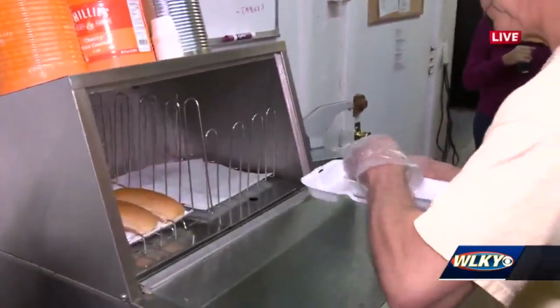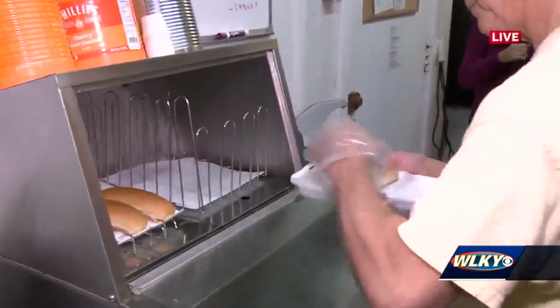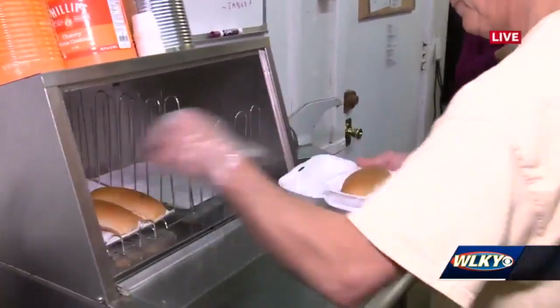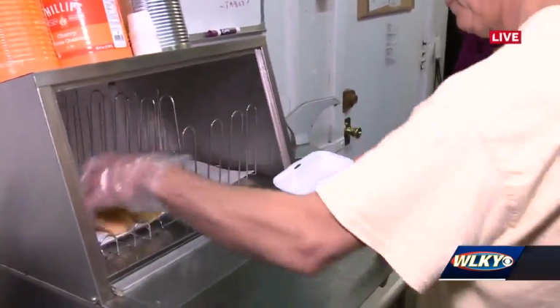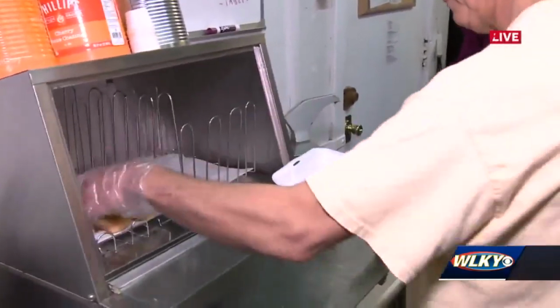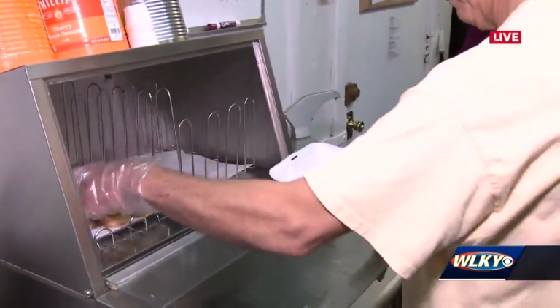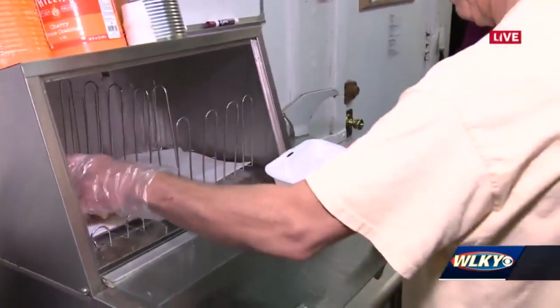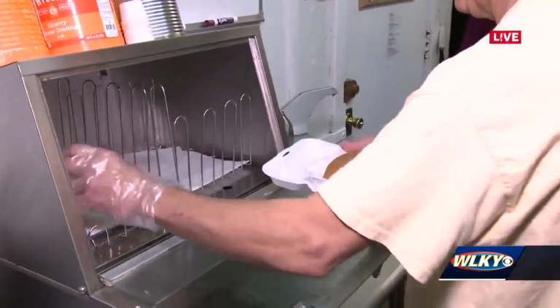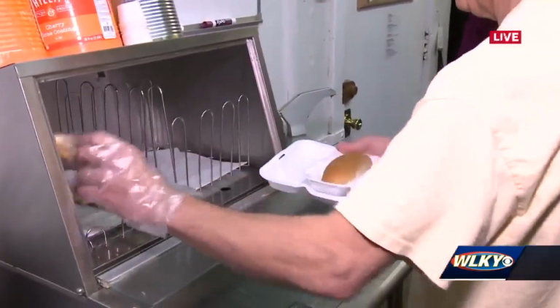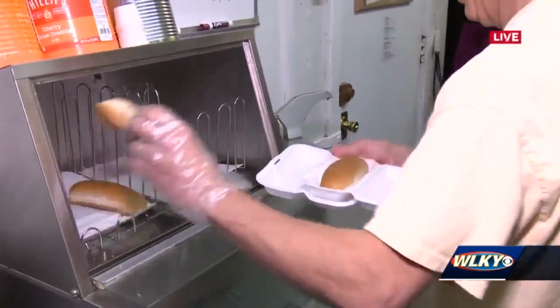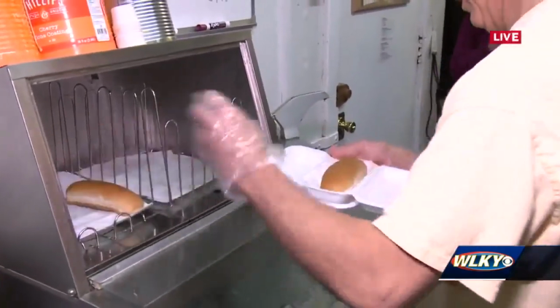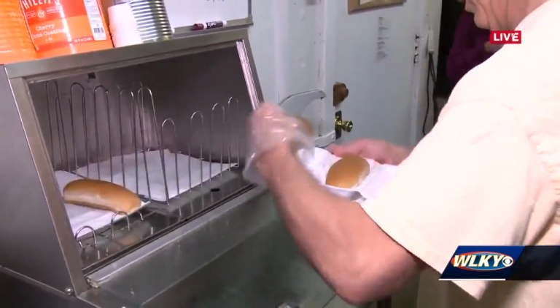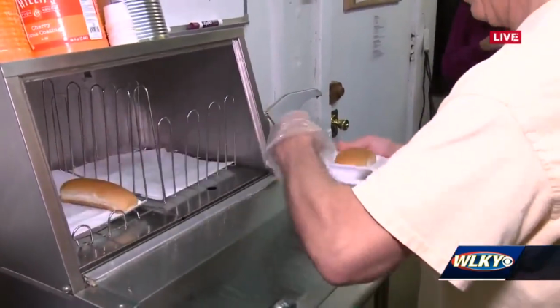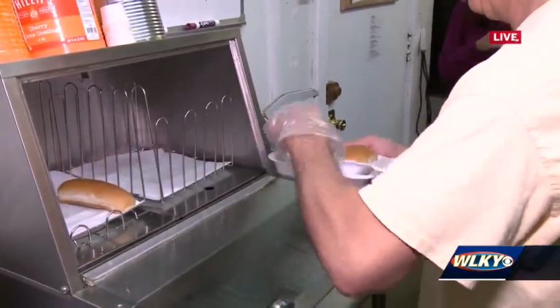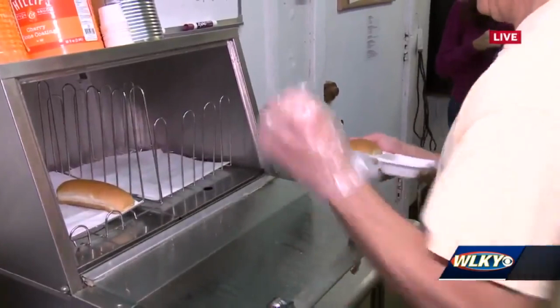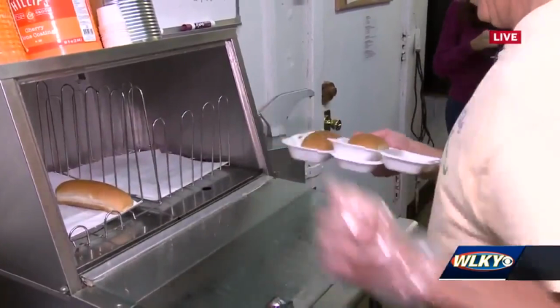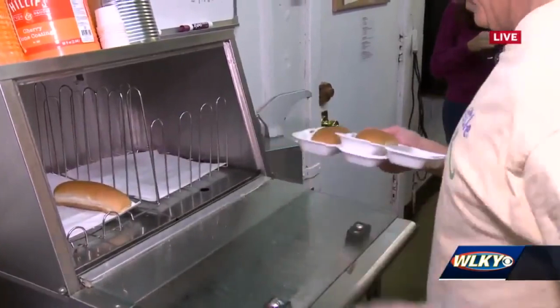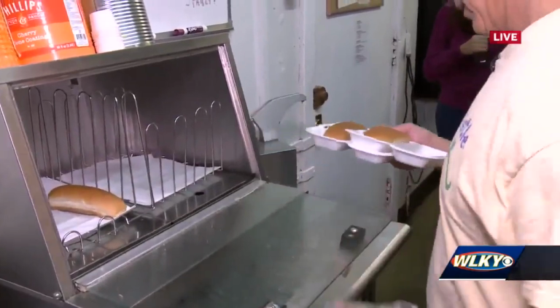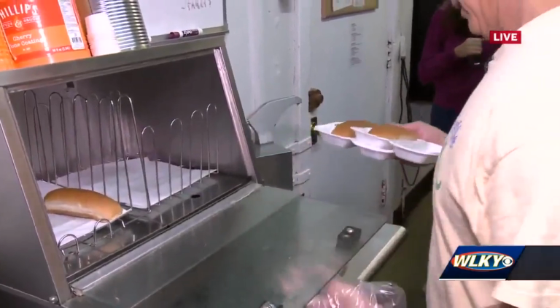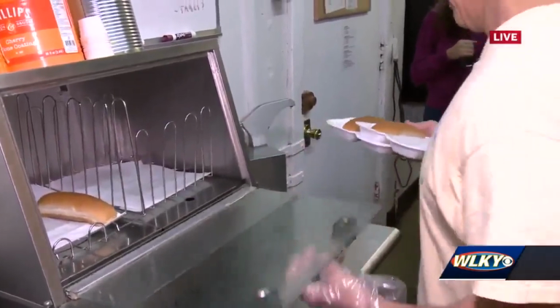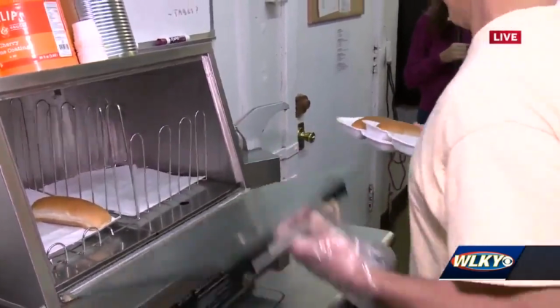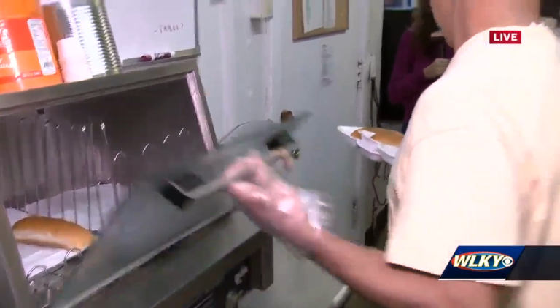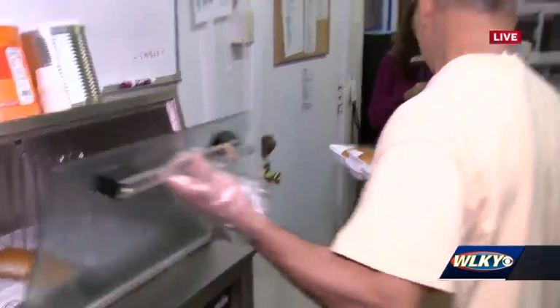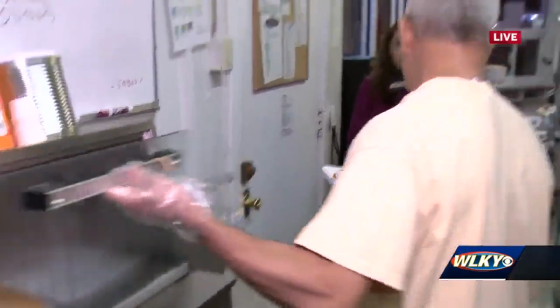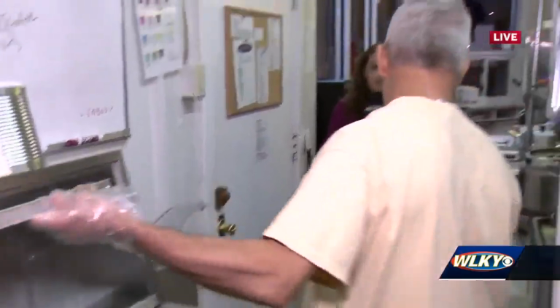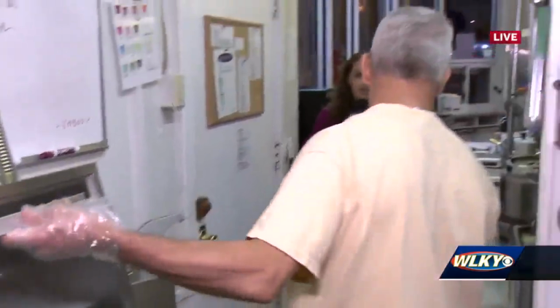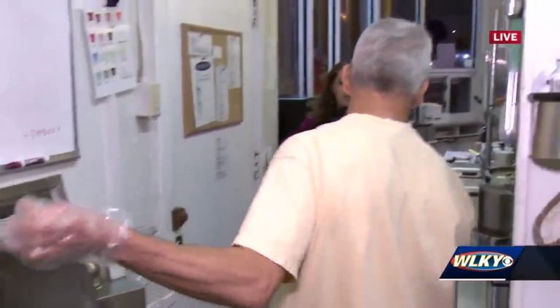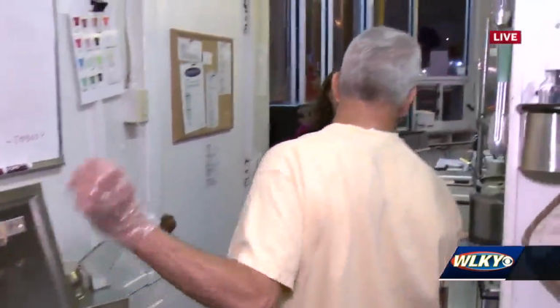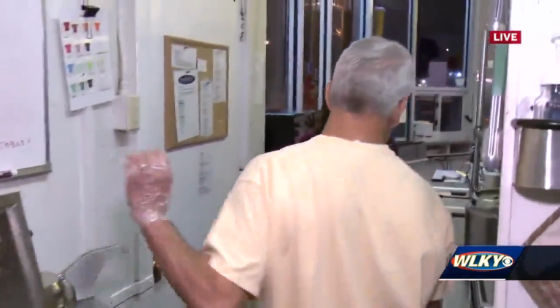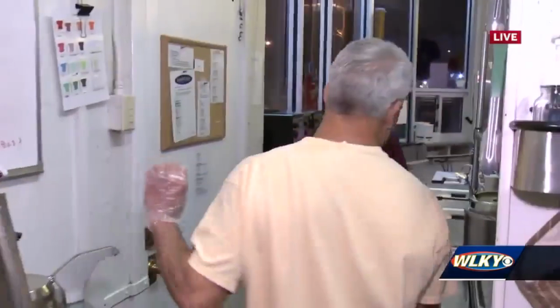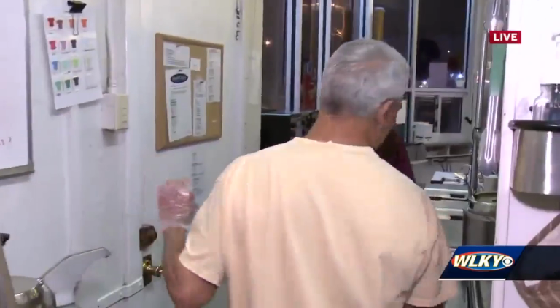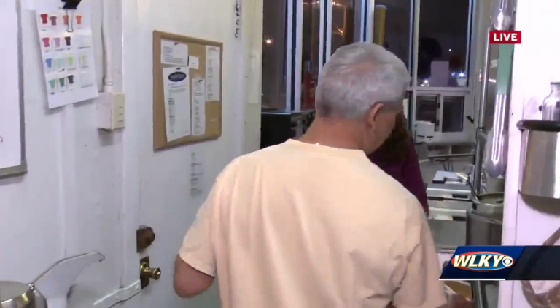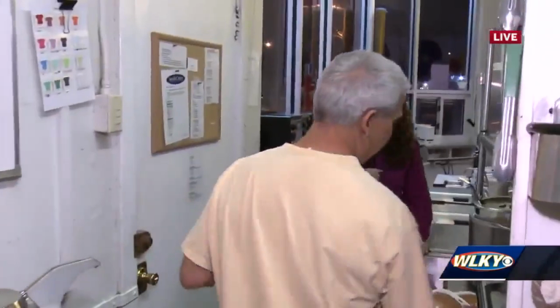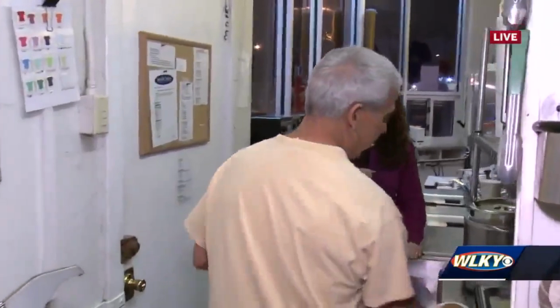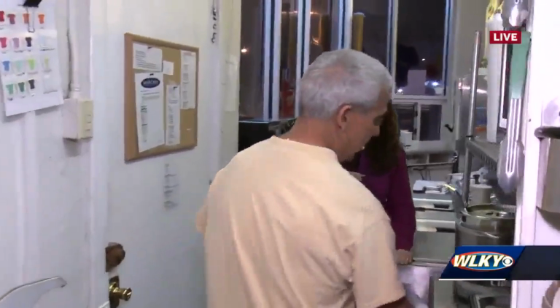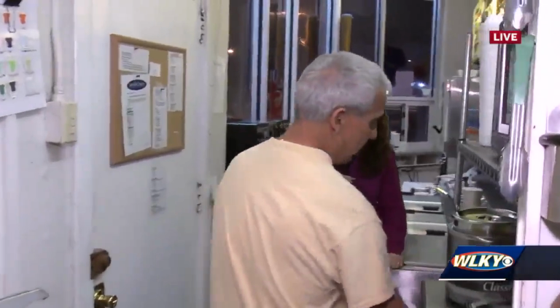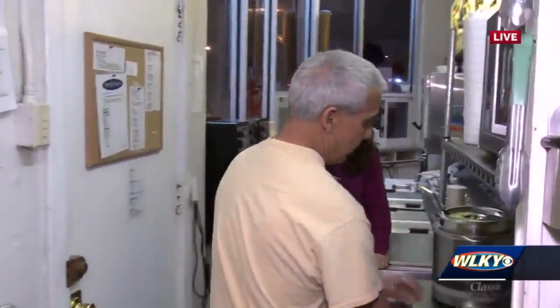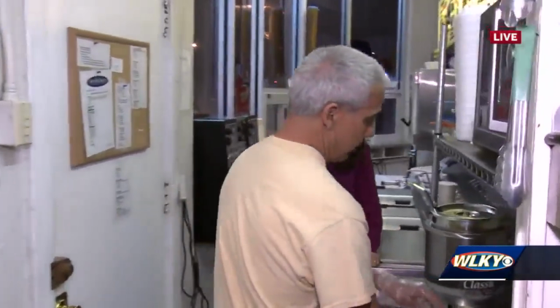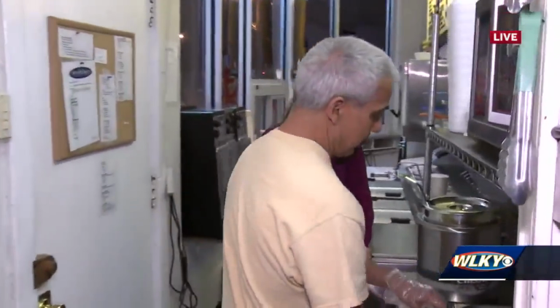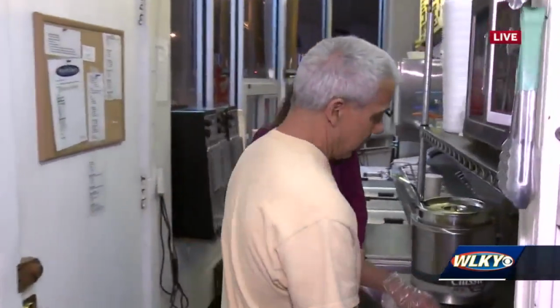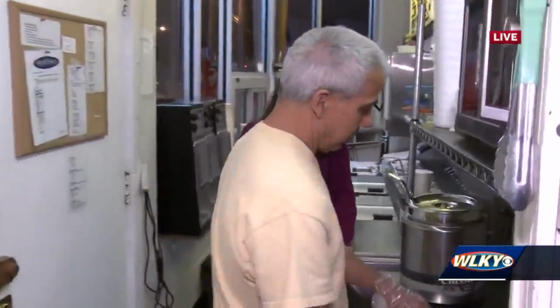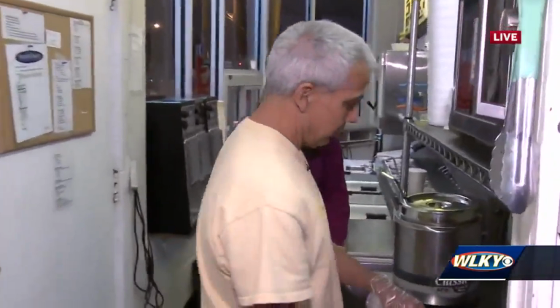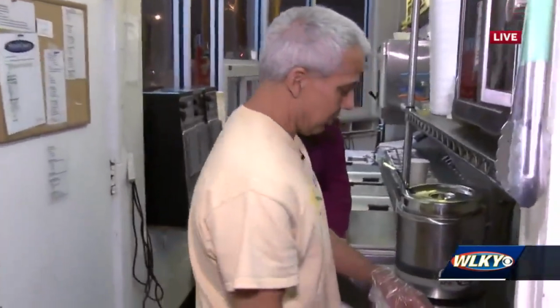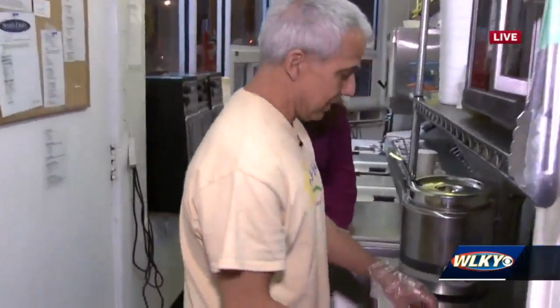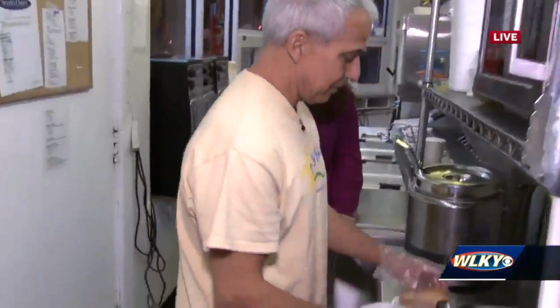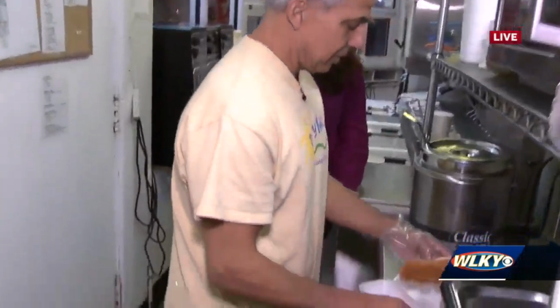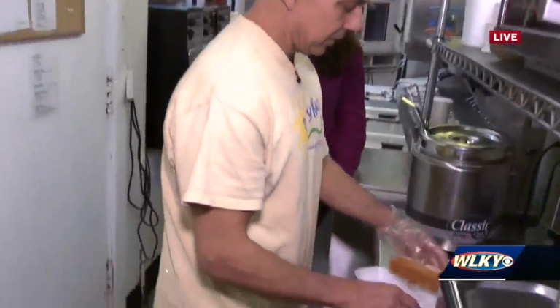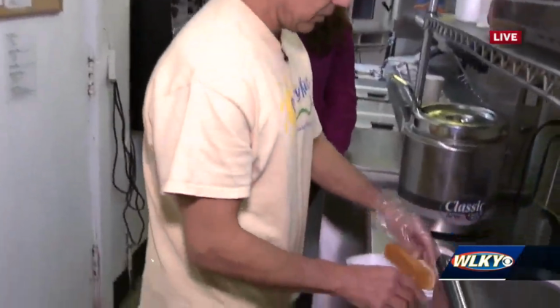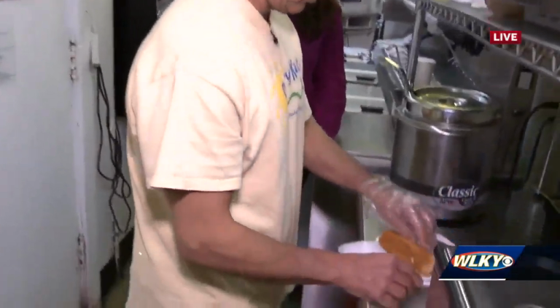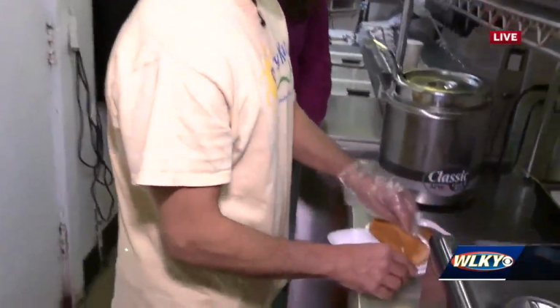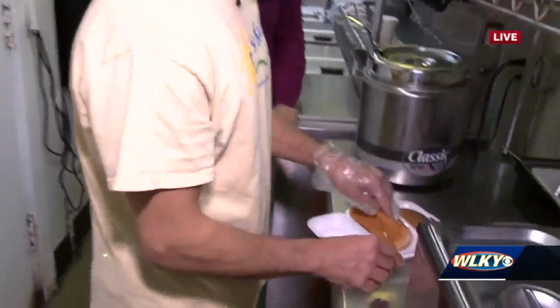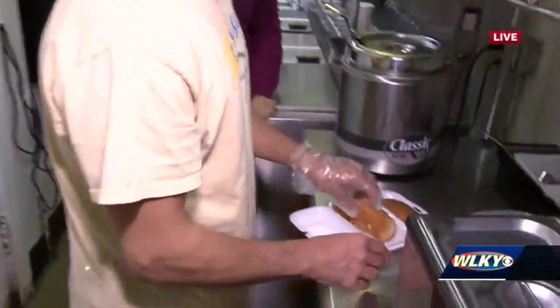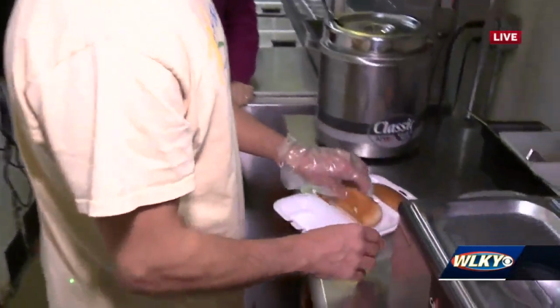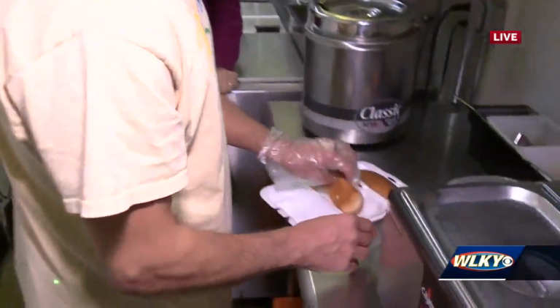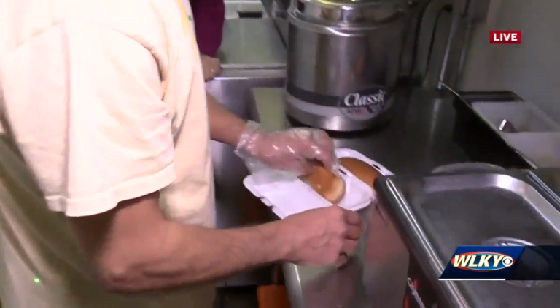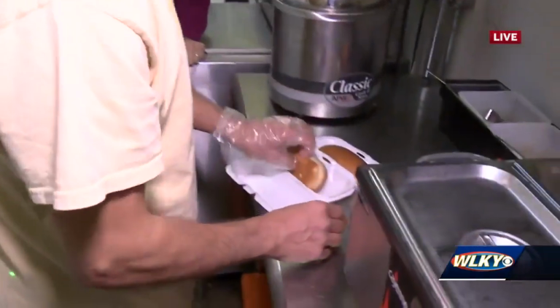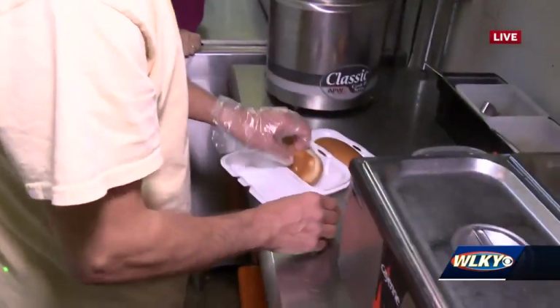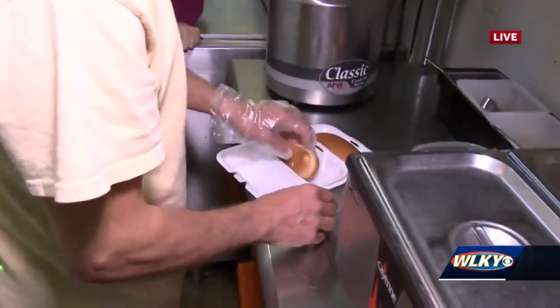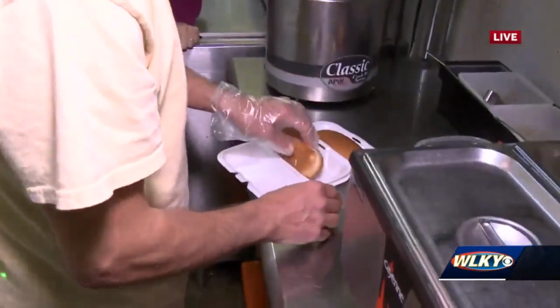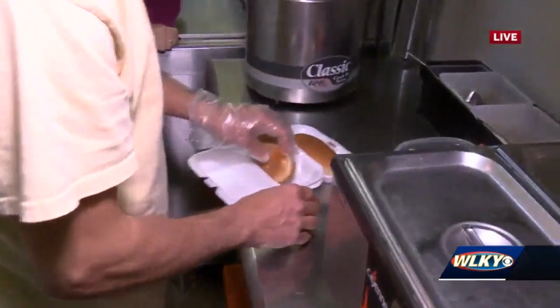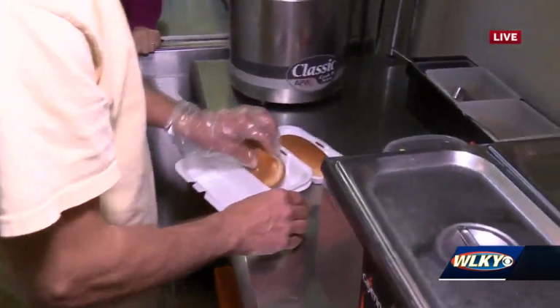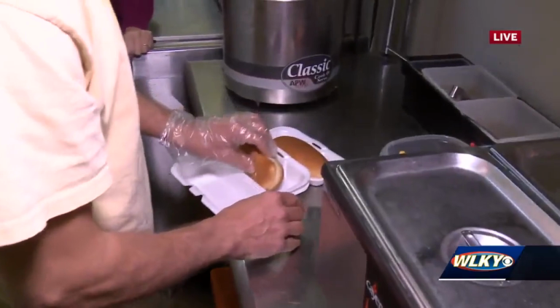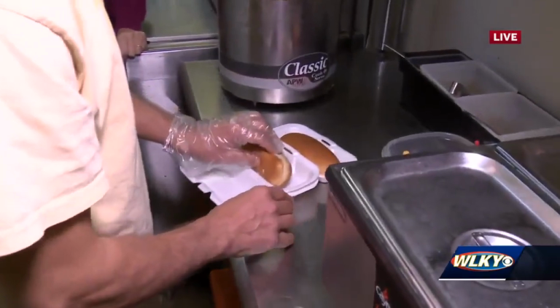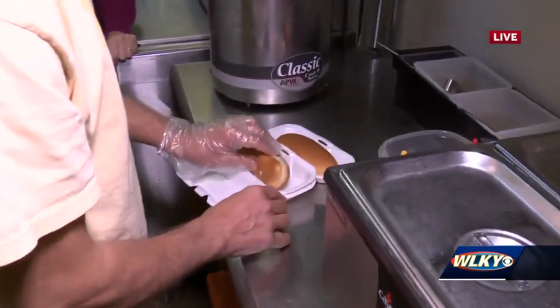Tacos in a bag are pretty famous. That's like a bag of chips with chili and cheese and stuff in it, right? Yep — it's a bag of Fritos, although sometimes they'll get Doritos. Yes, that's my favorite.